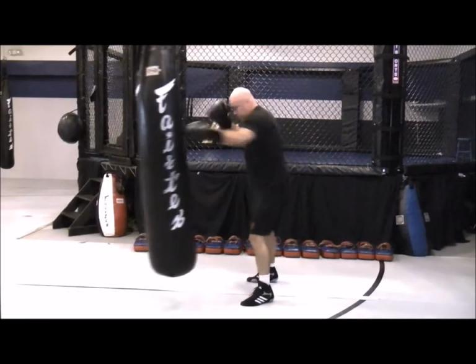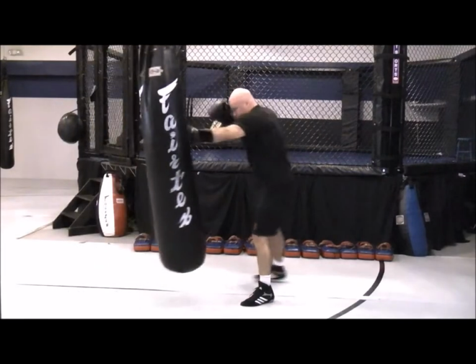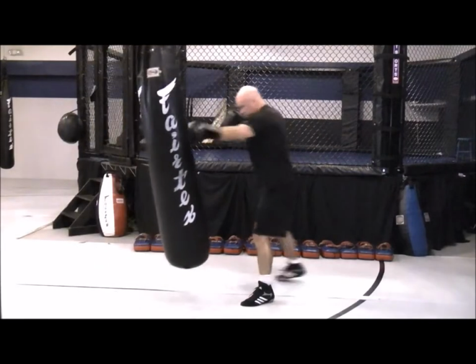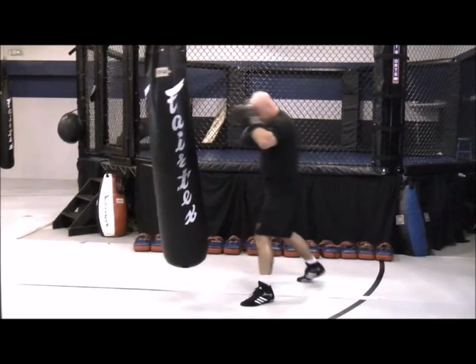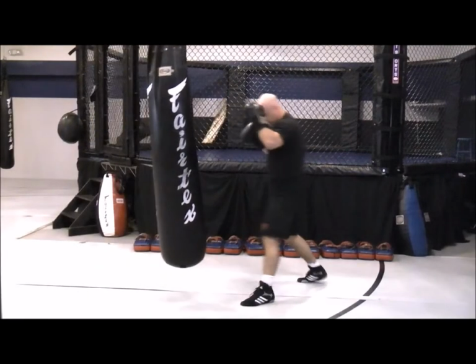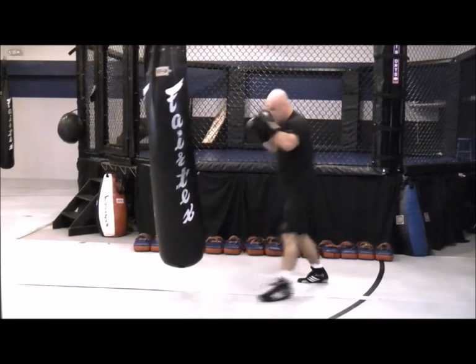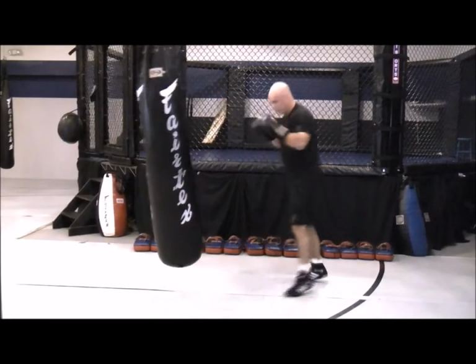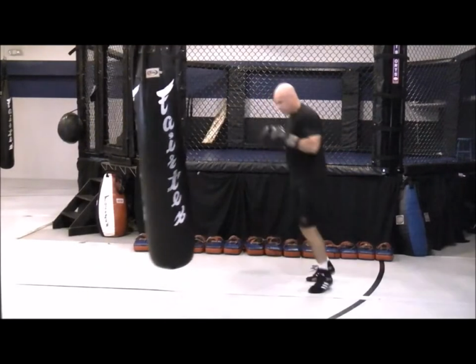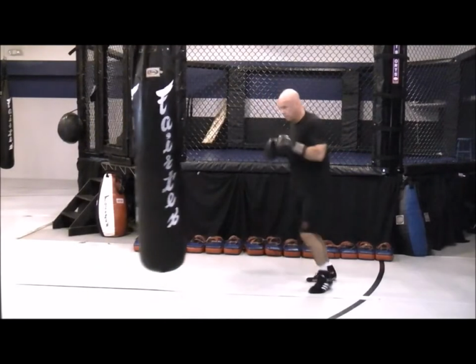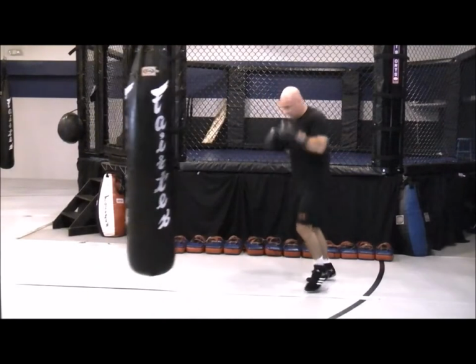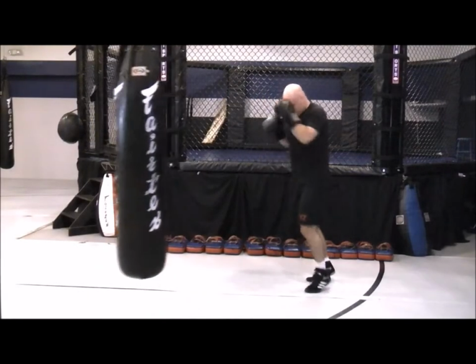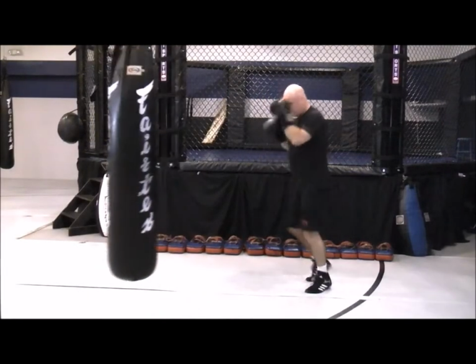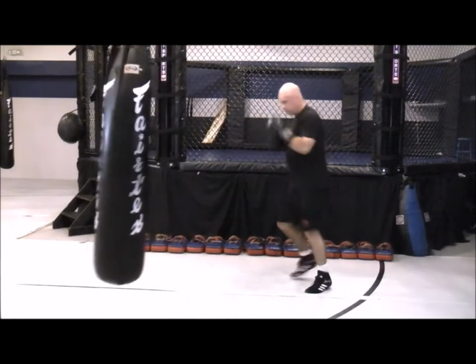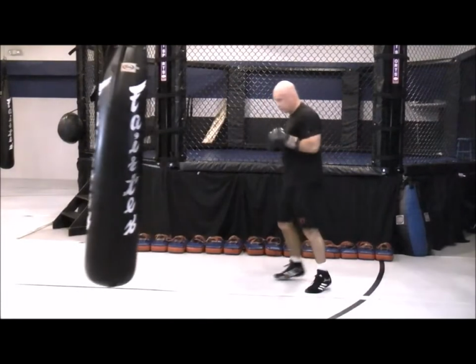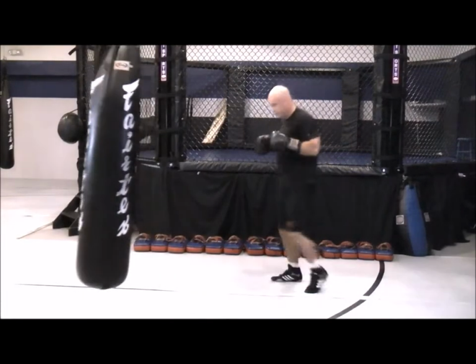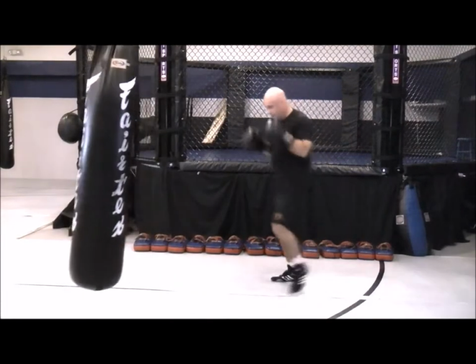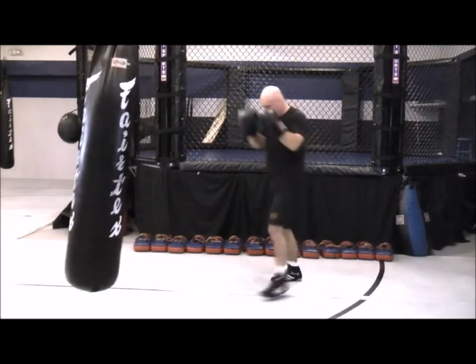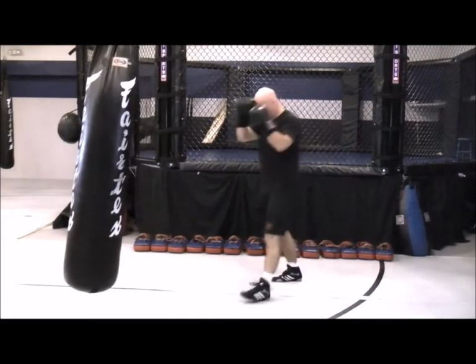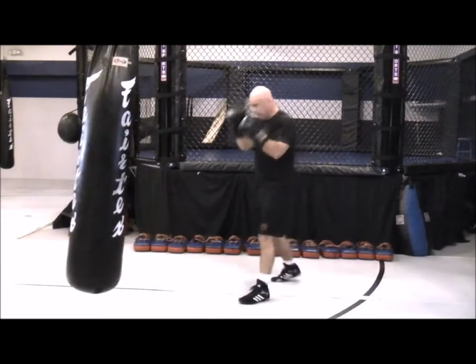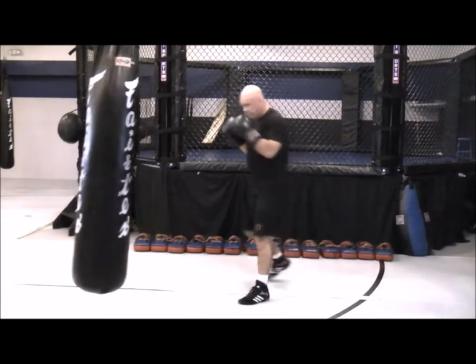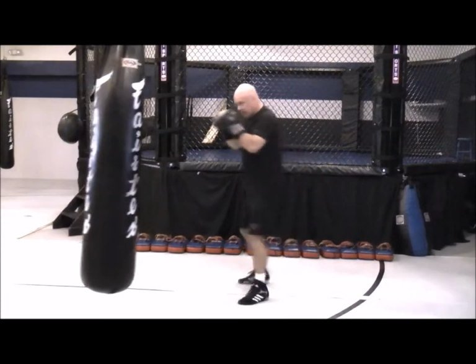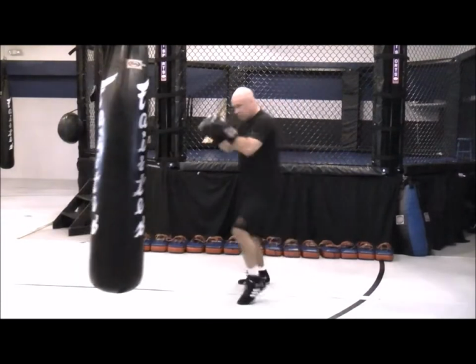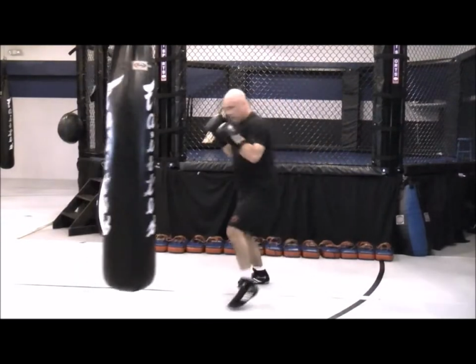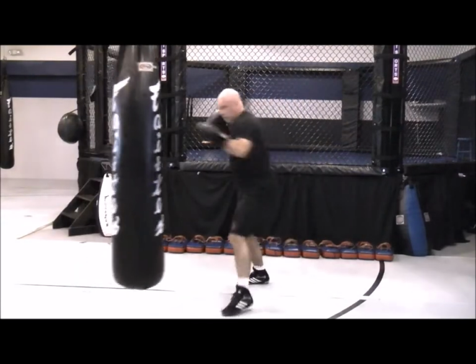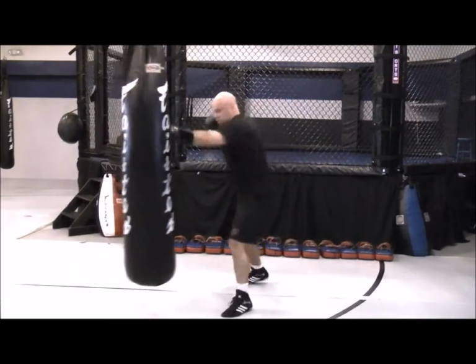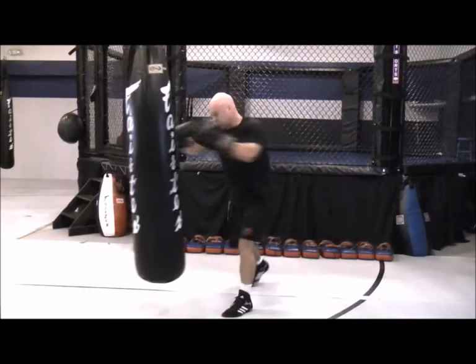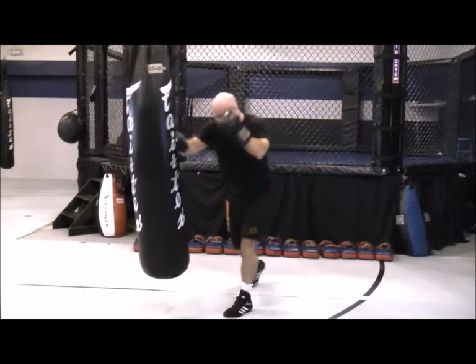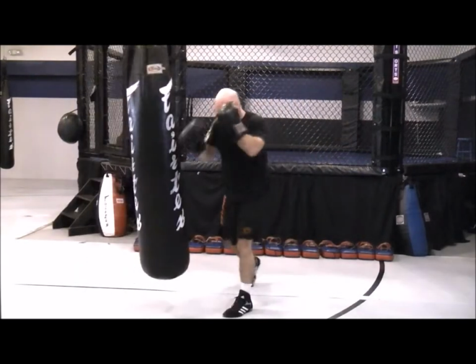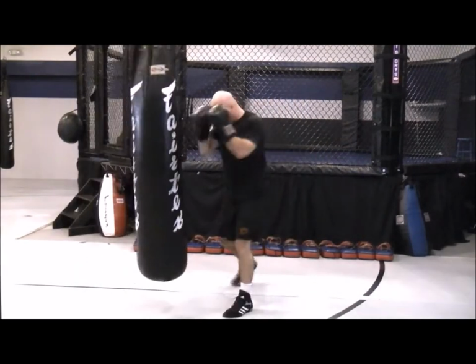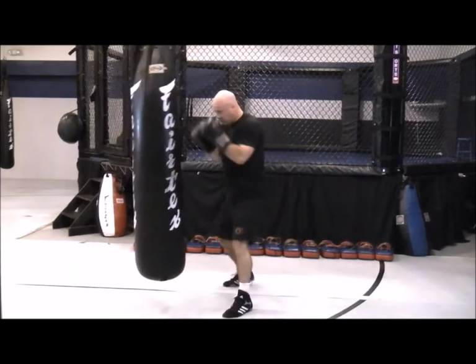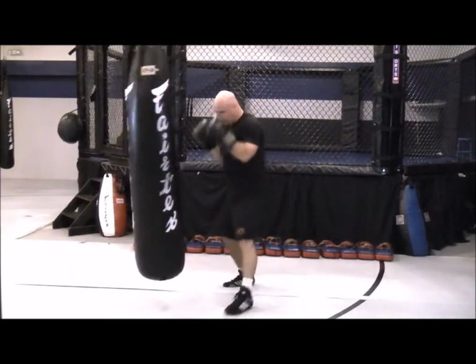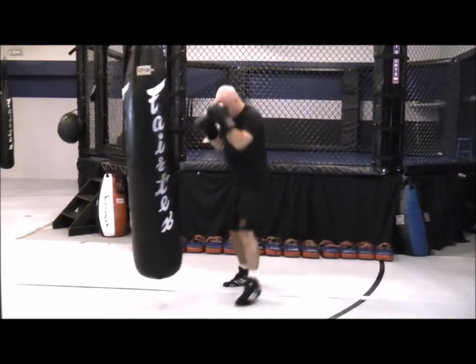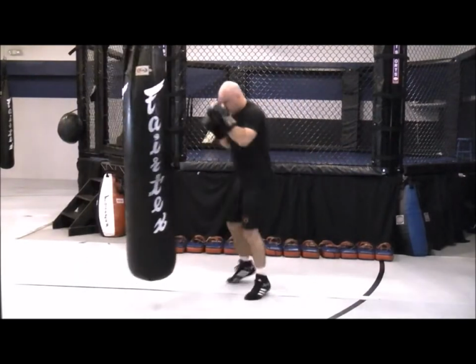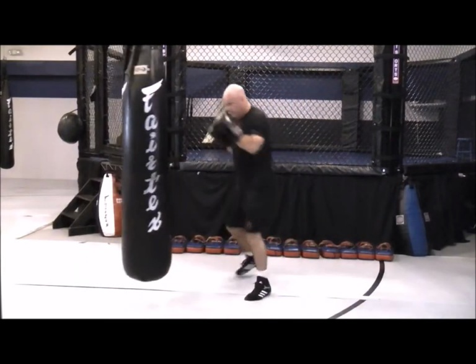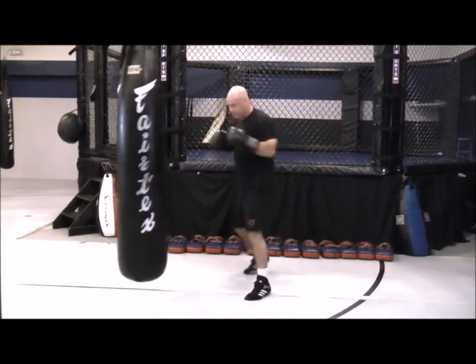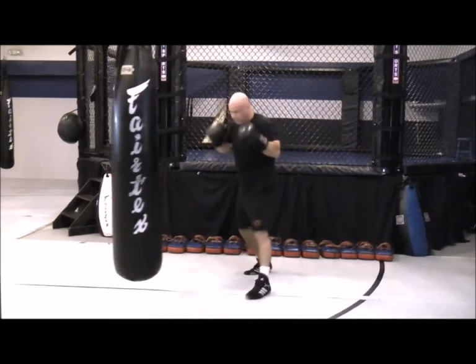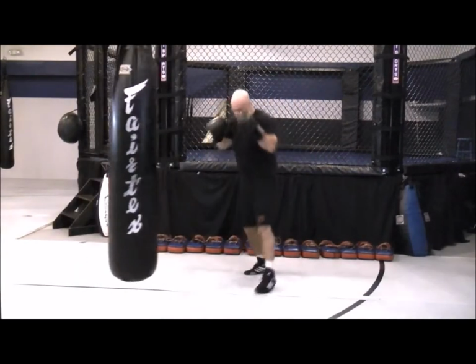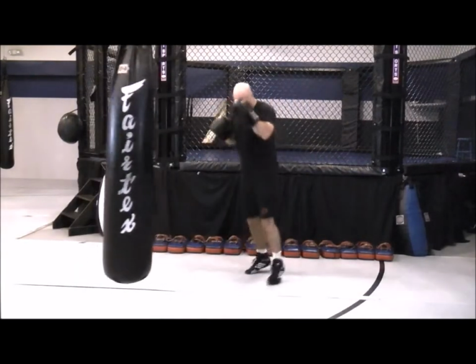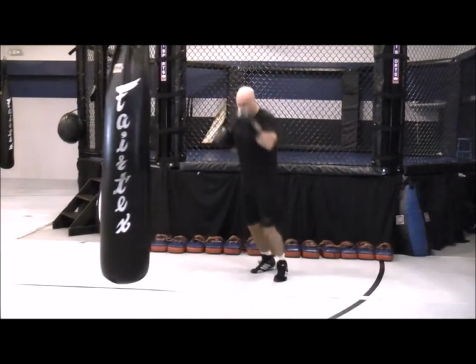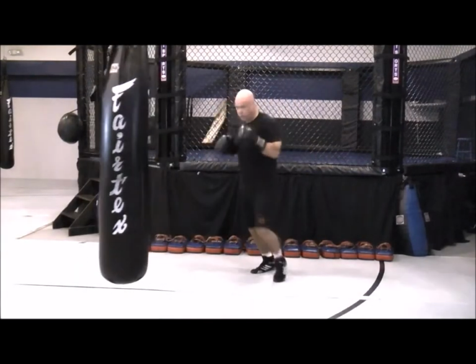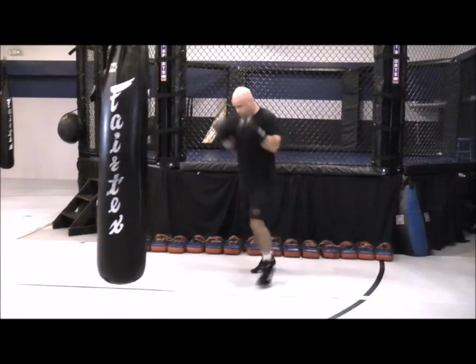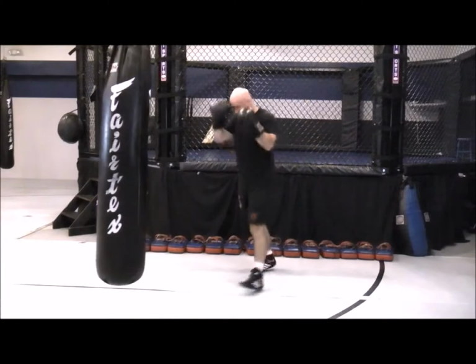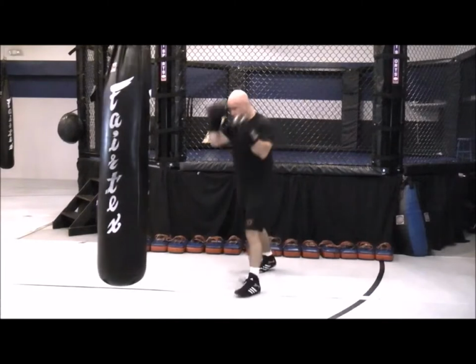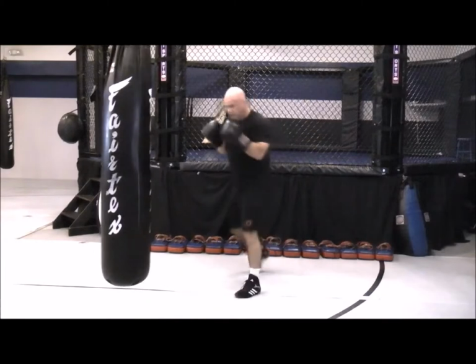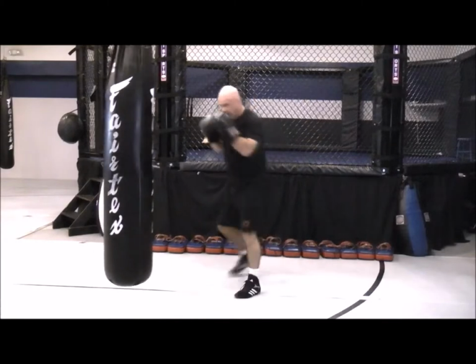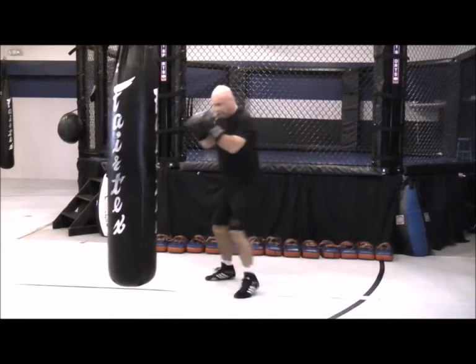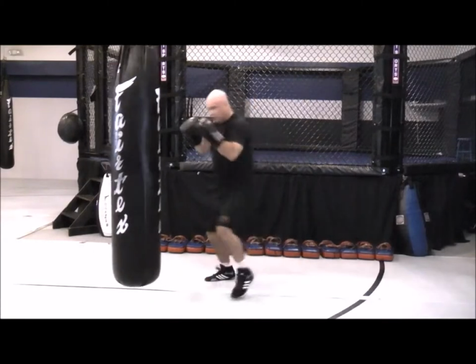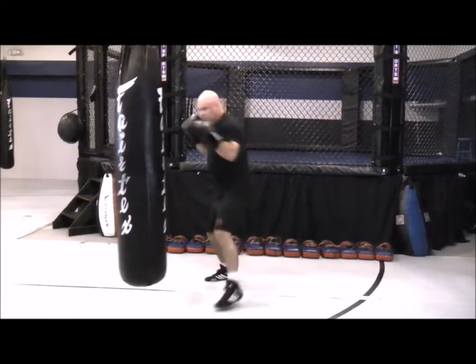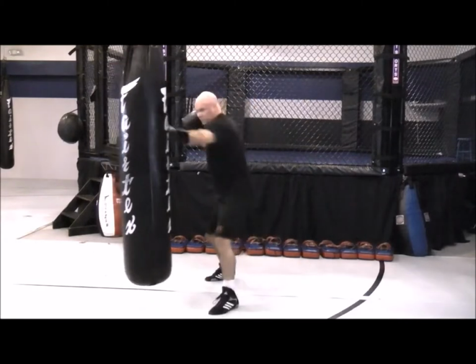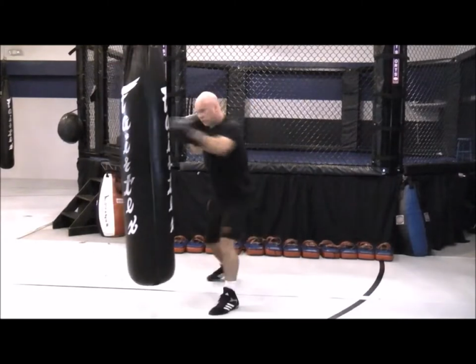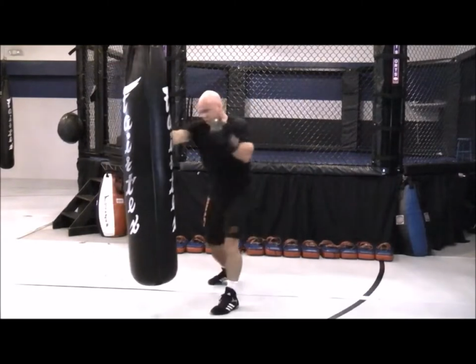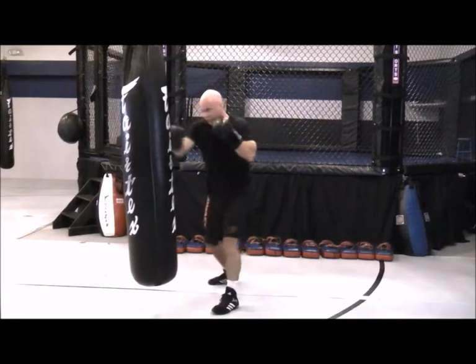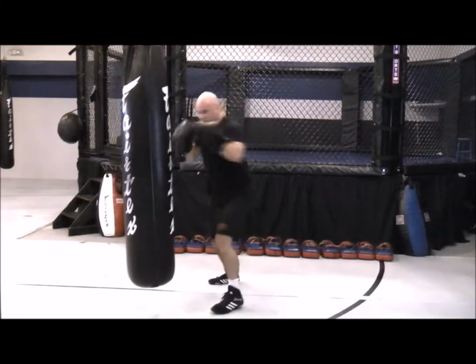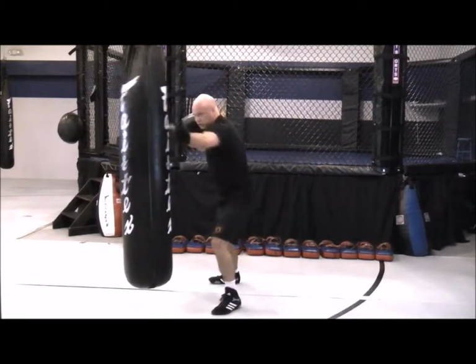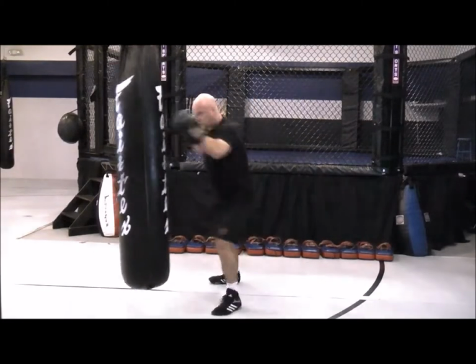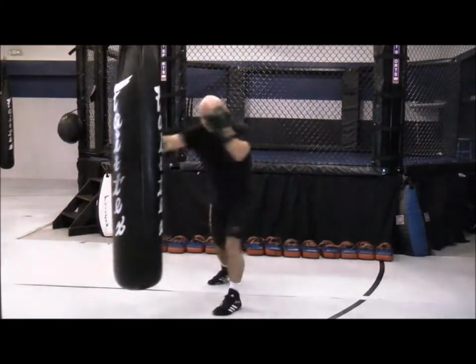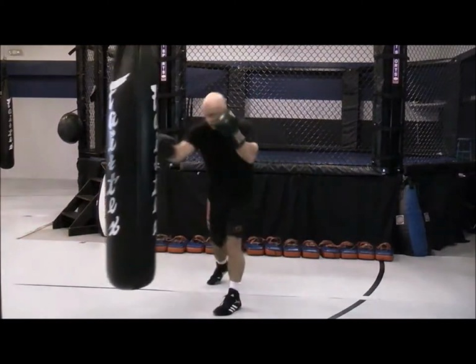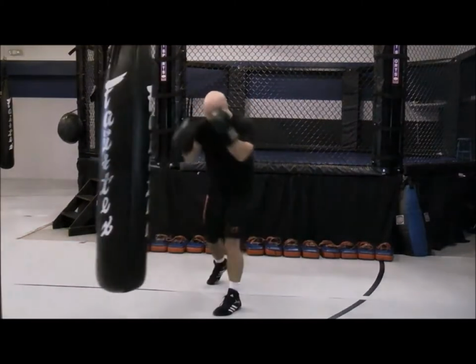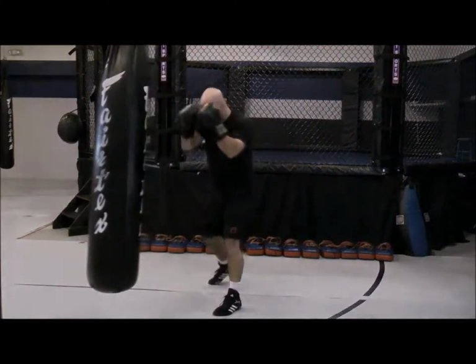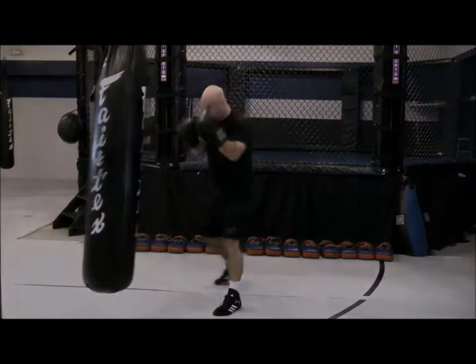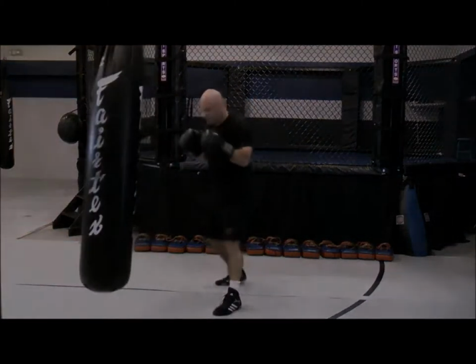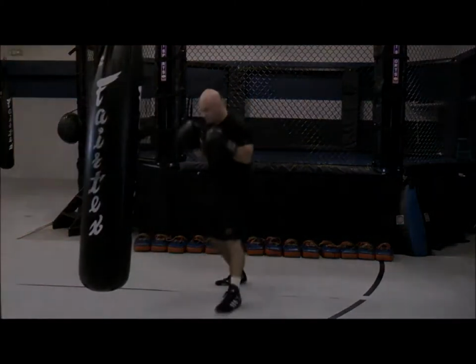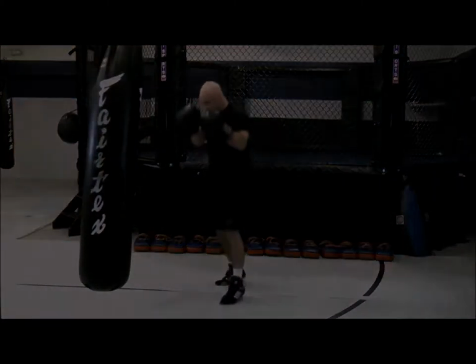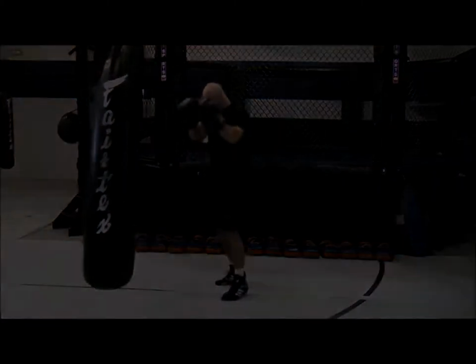Get in, get out, get into your strikes on the bag, move out, and move left to right, circling.